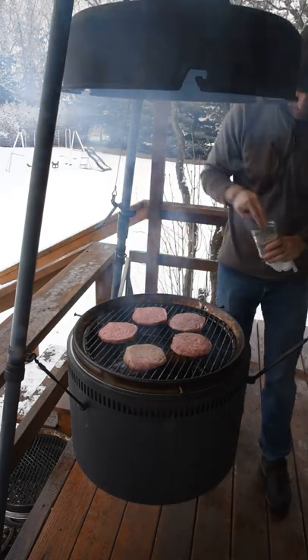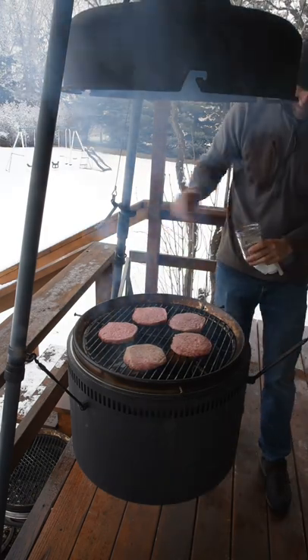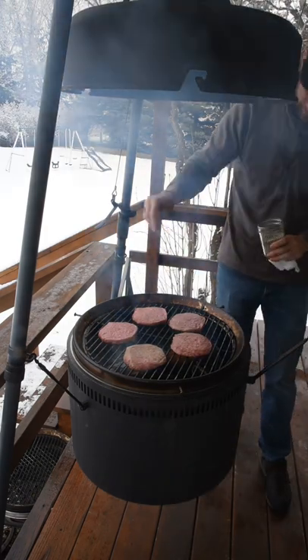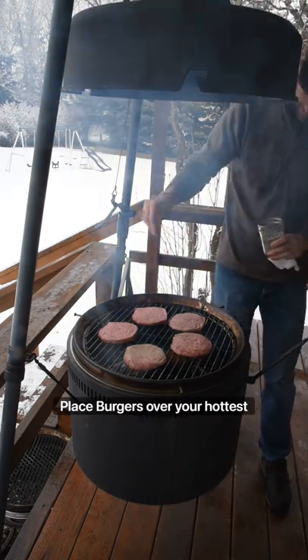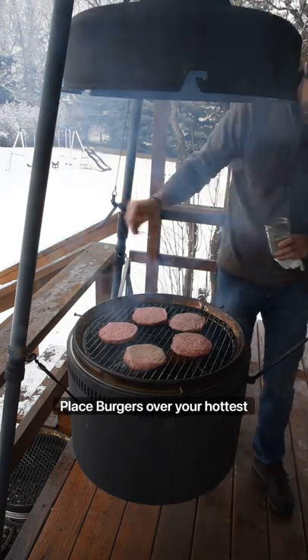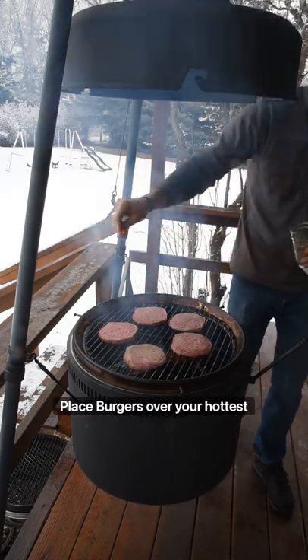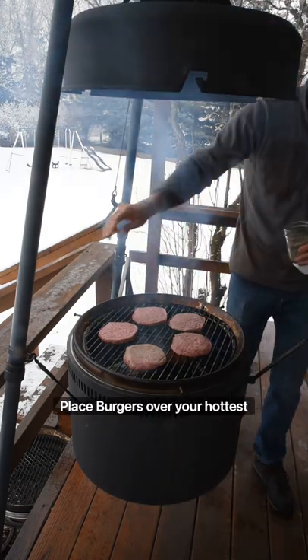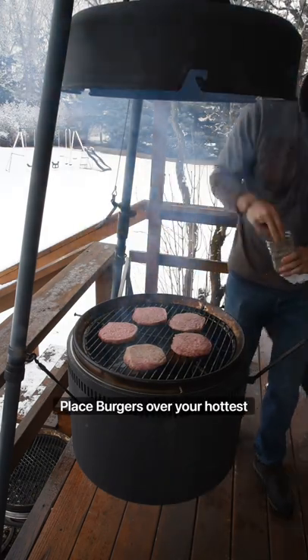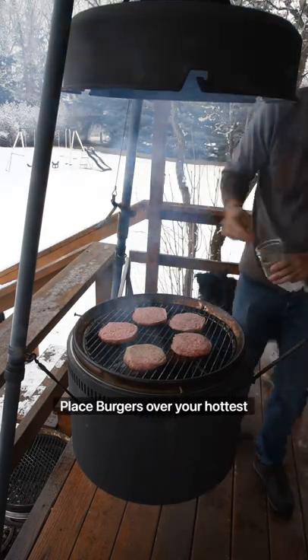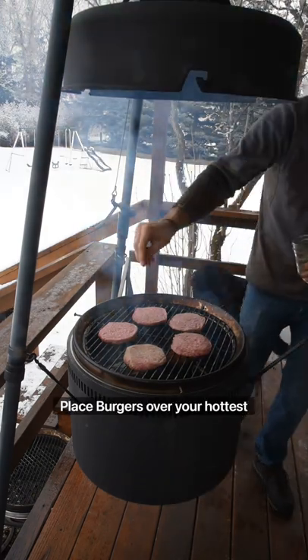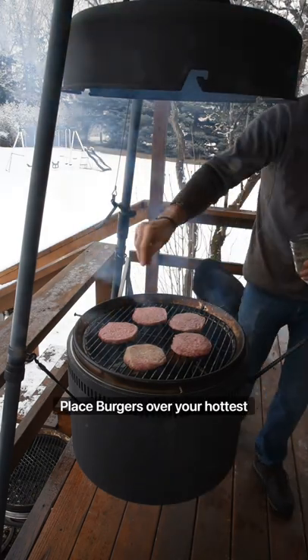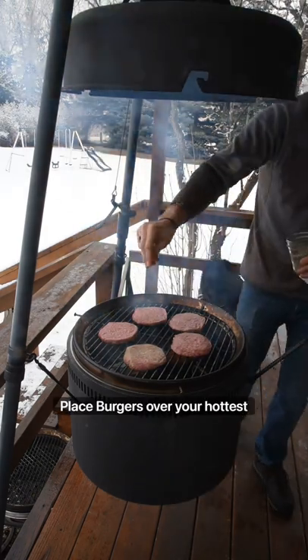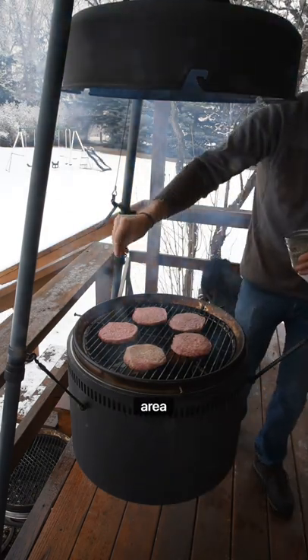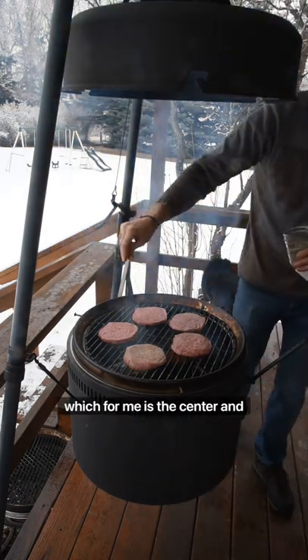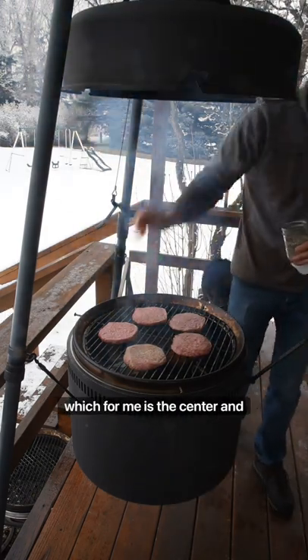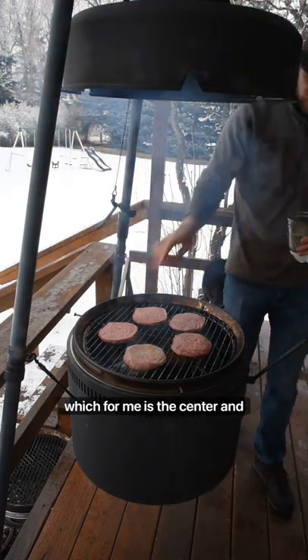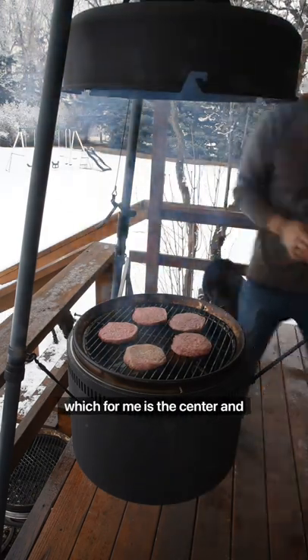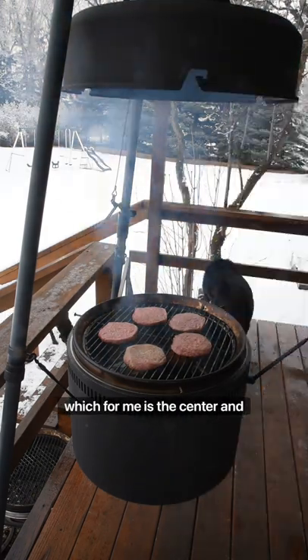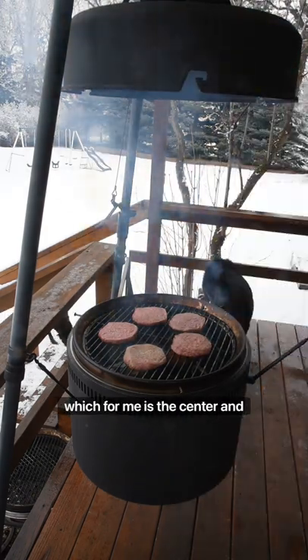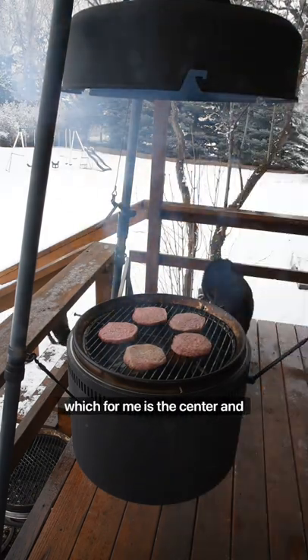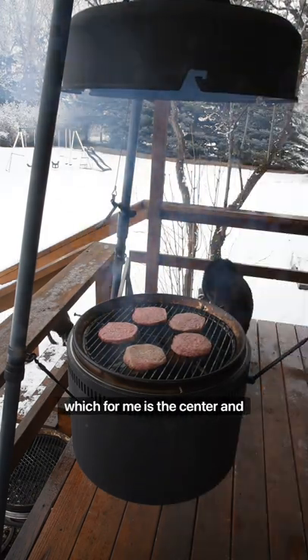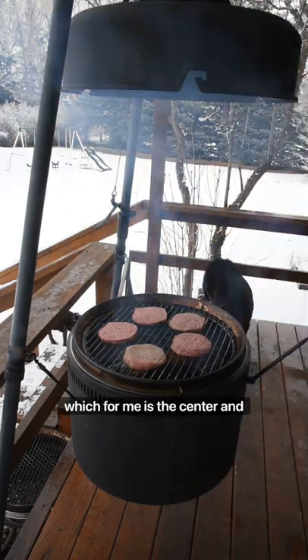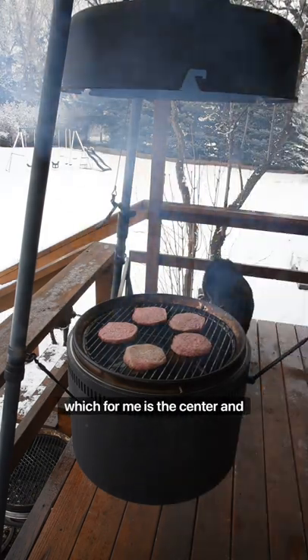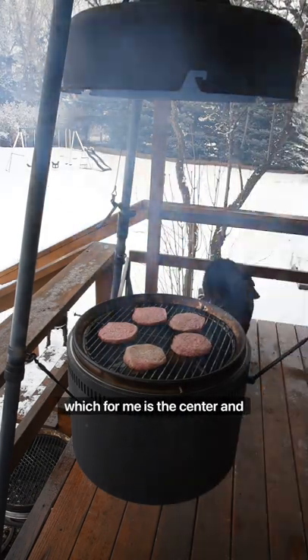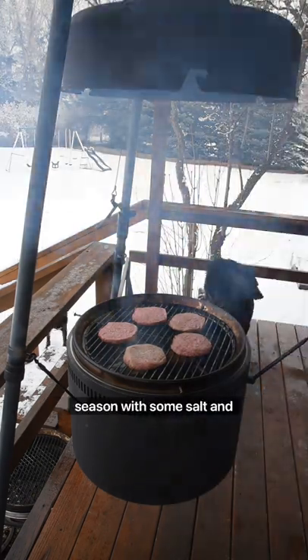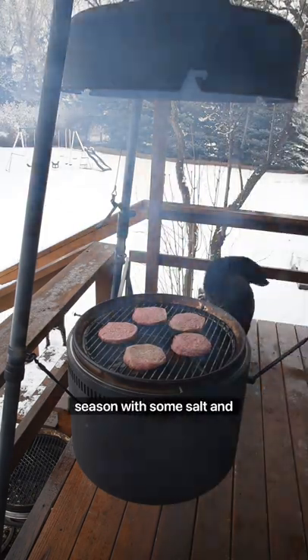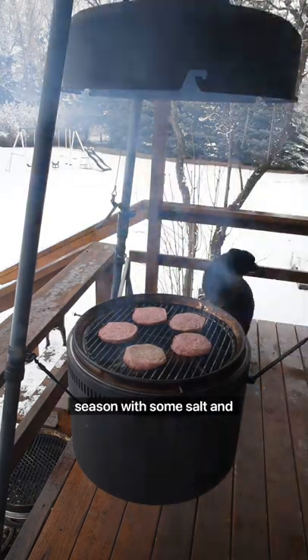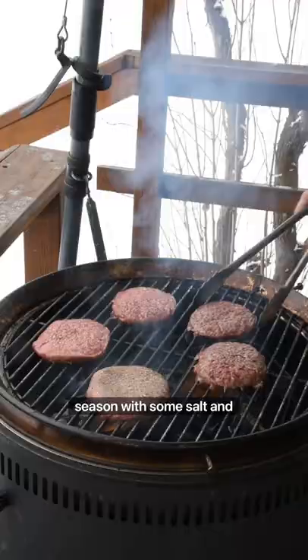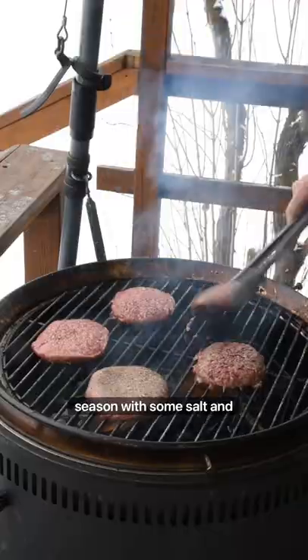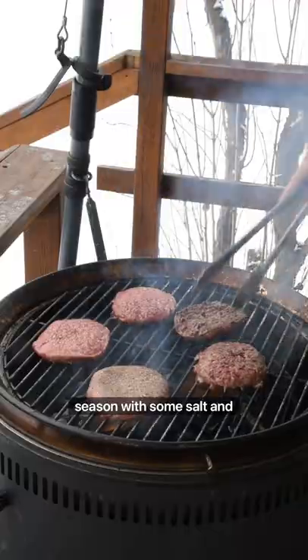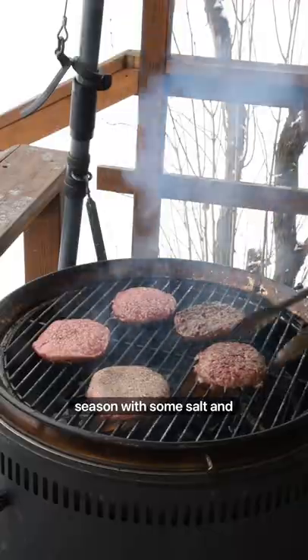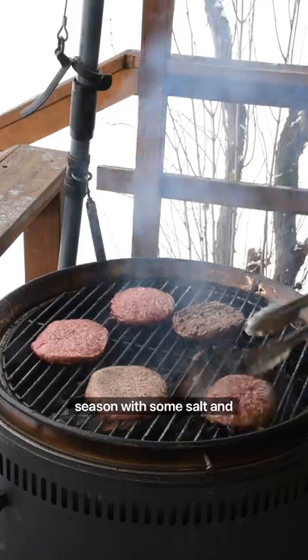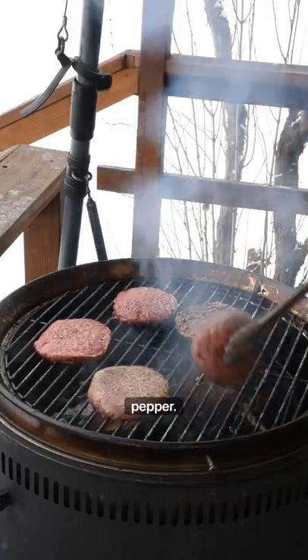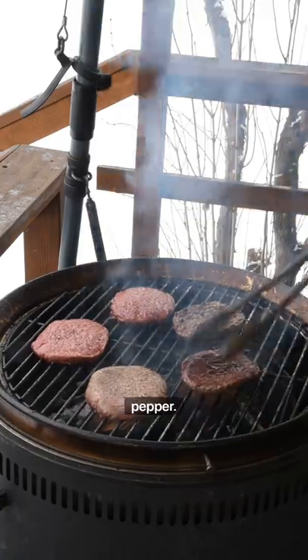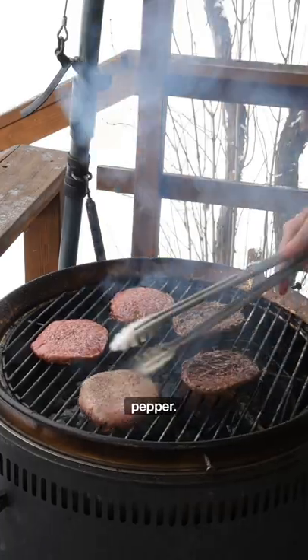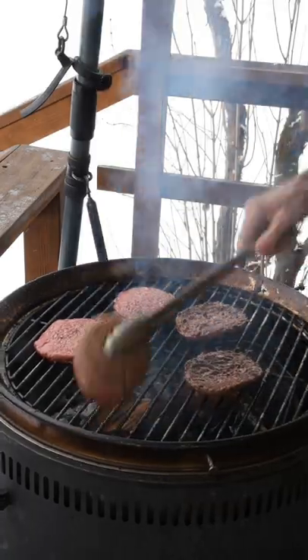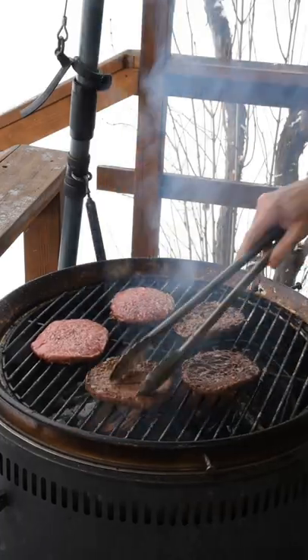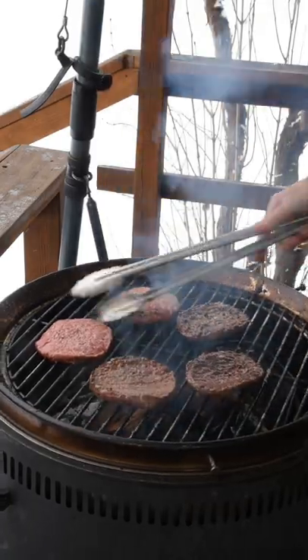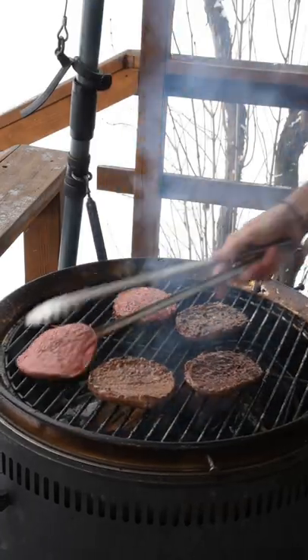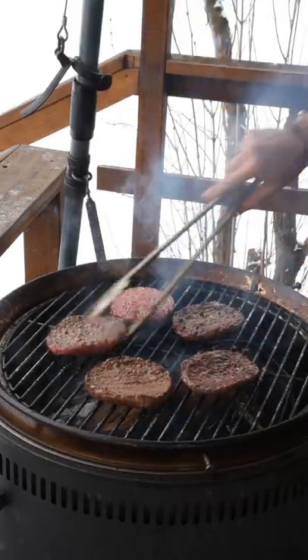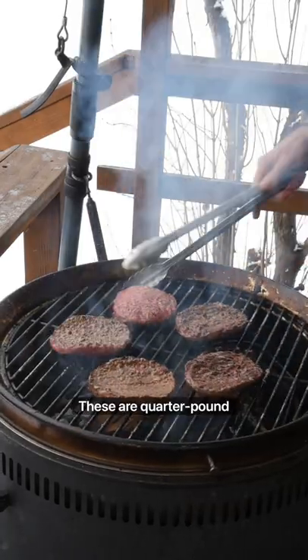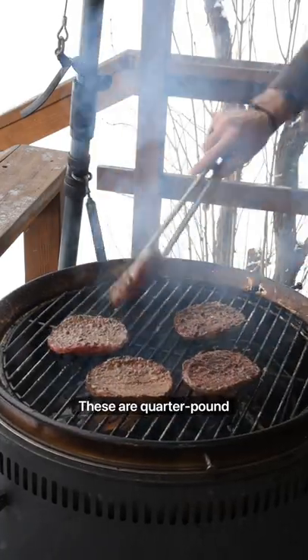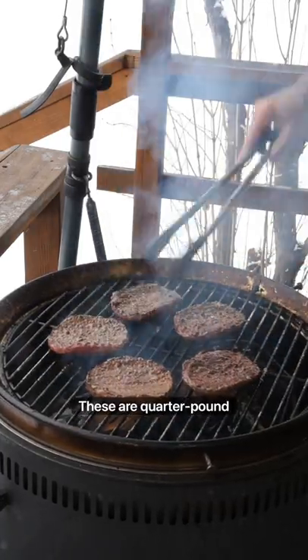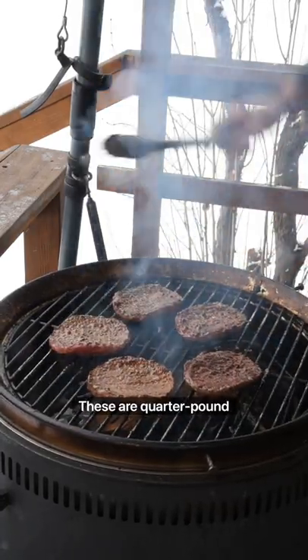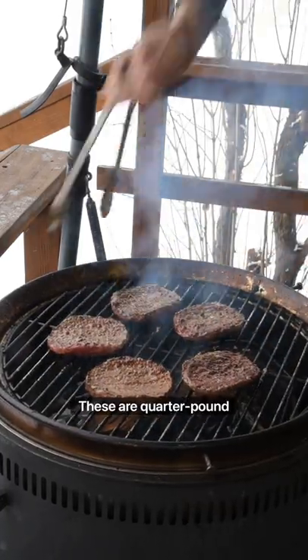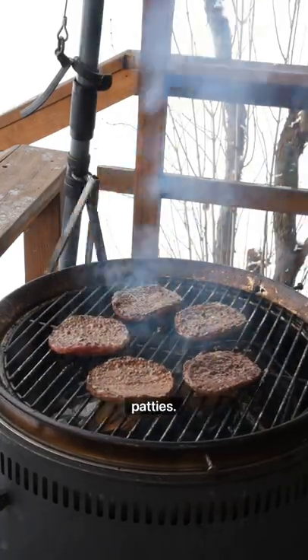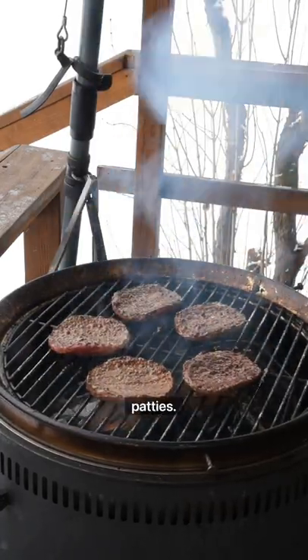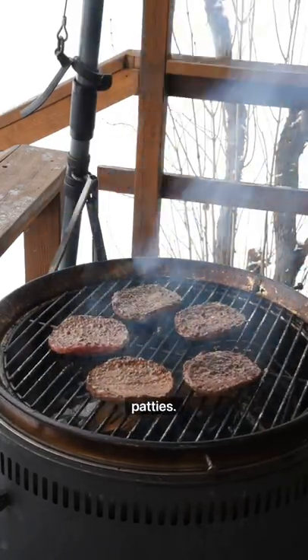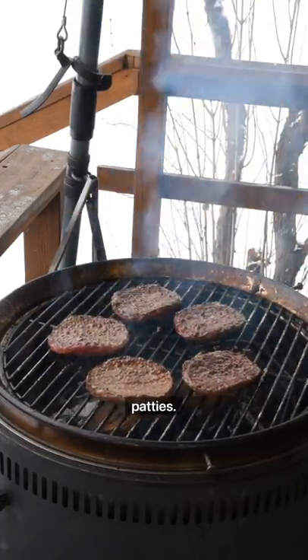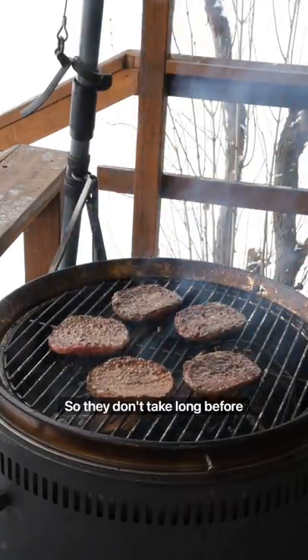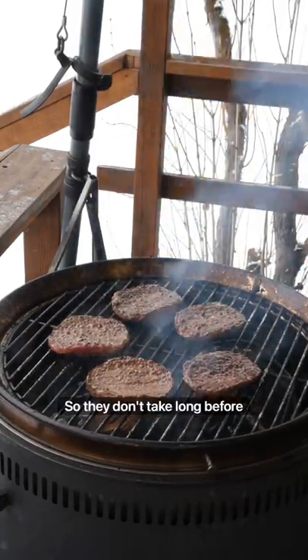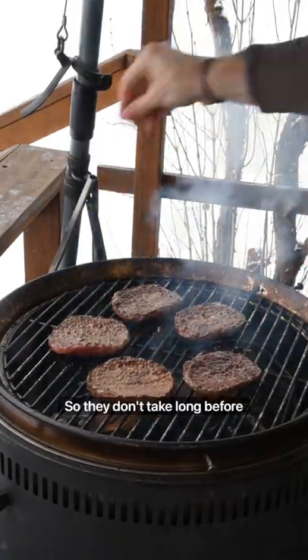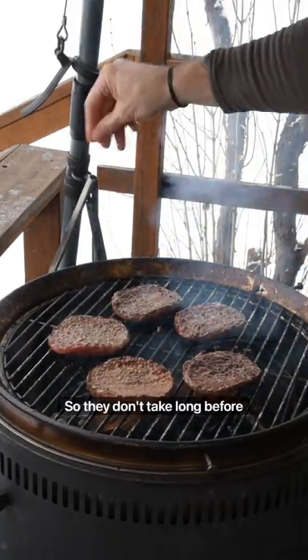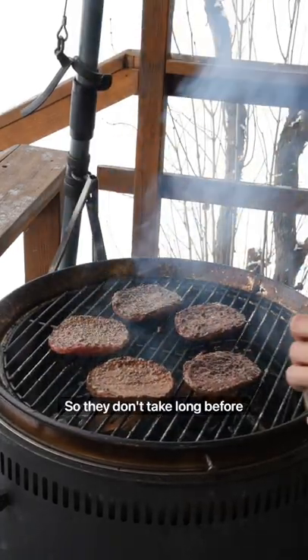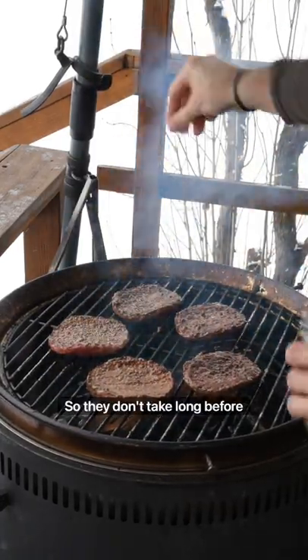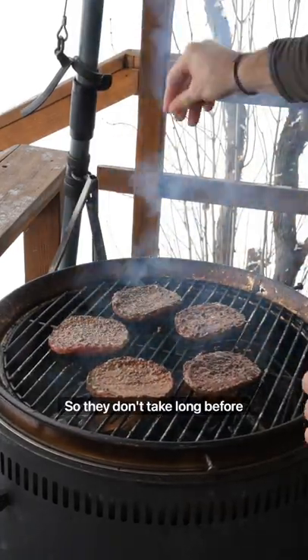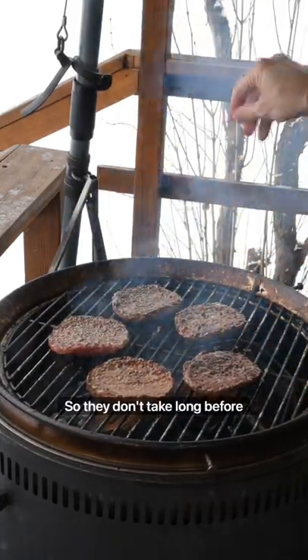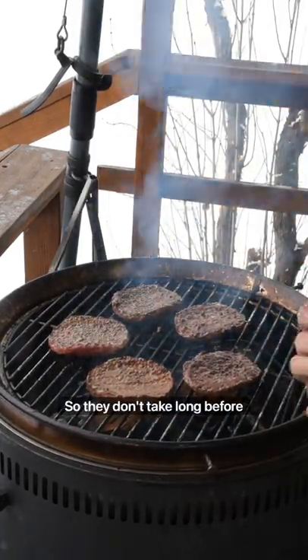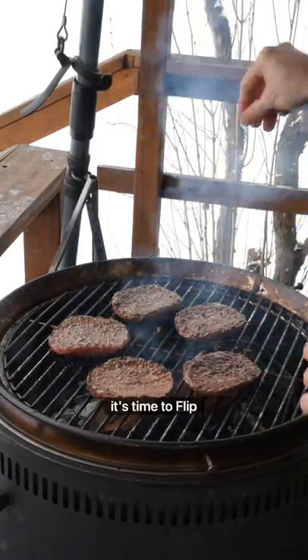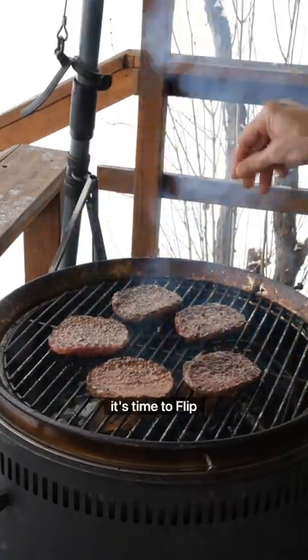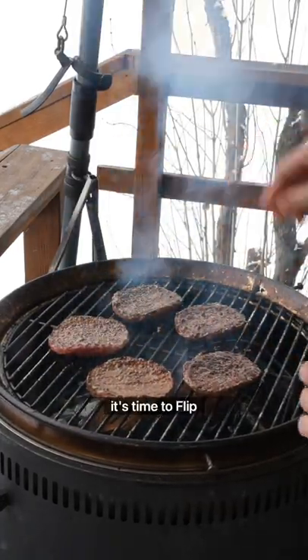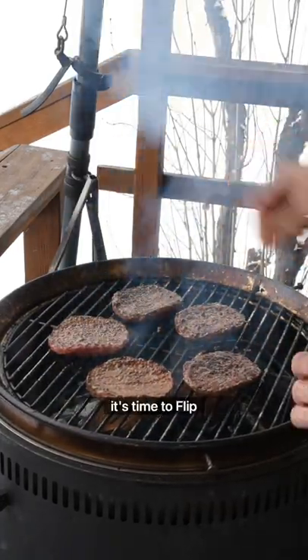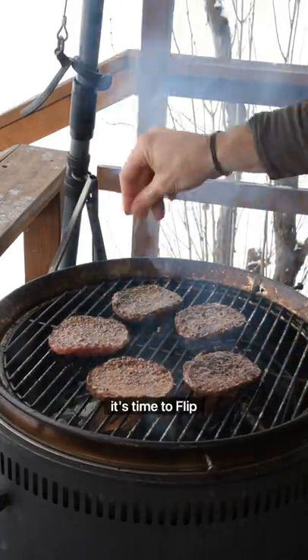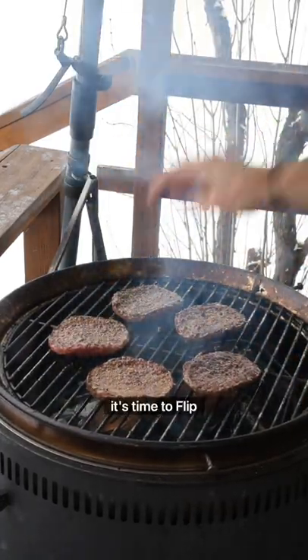Place burgers over your hottest area, which for me is the center, and season with some salt and pepper. These are quarter pound patties so they don't take long before it's time to flip.